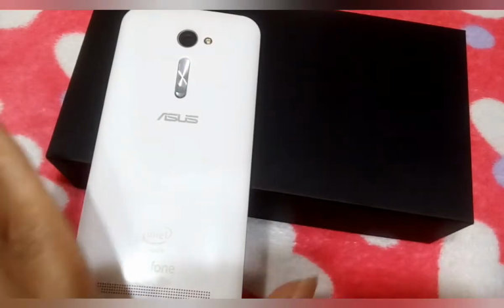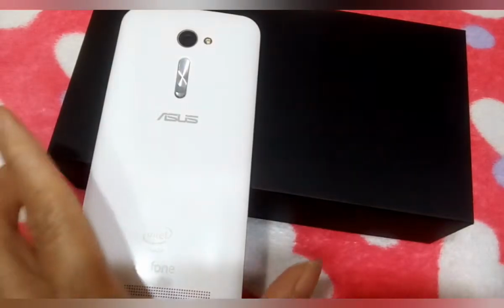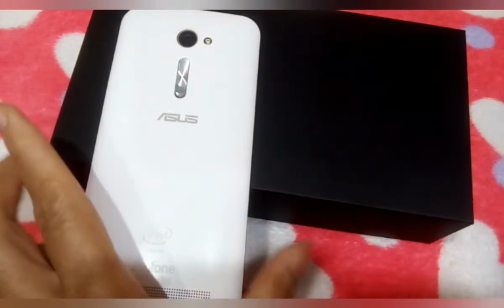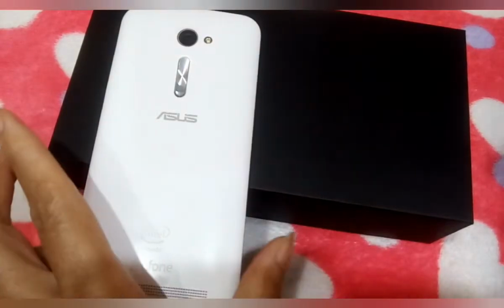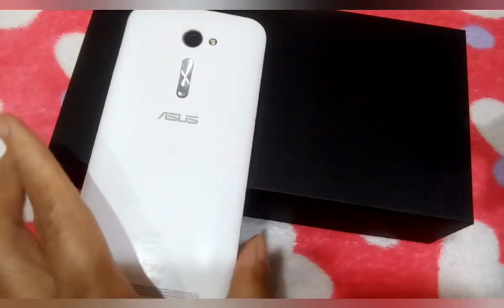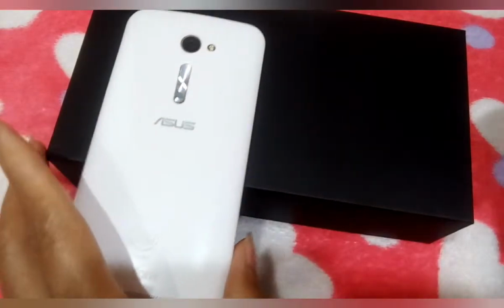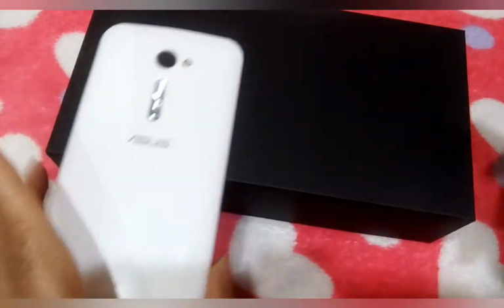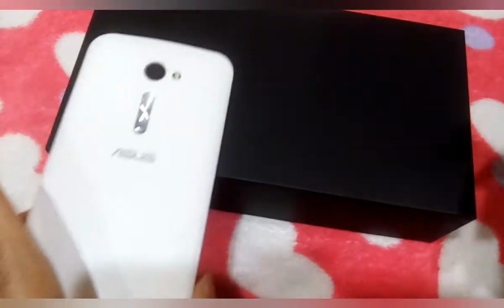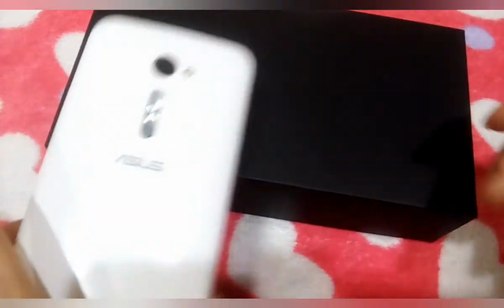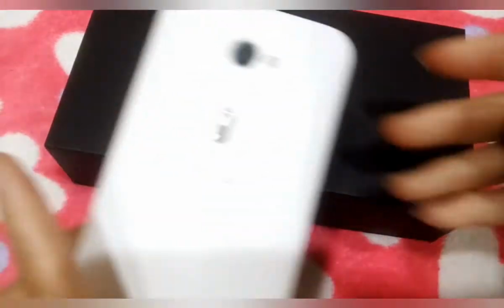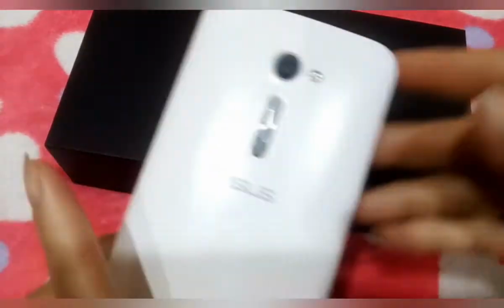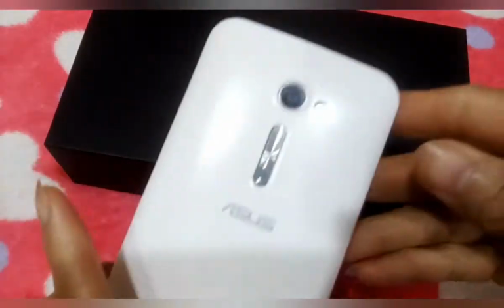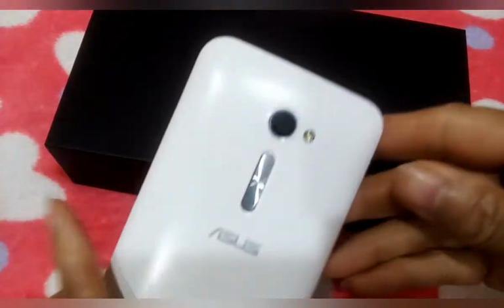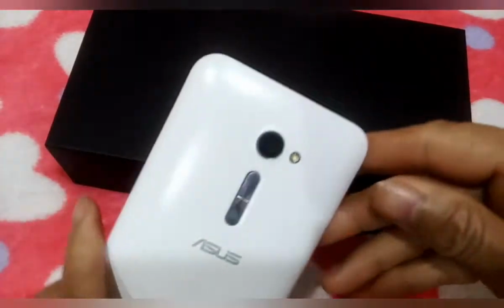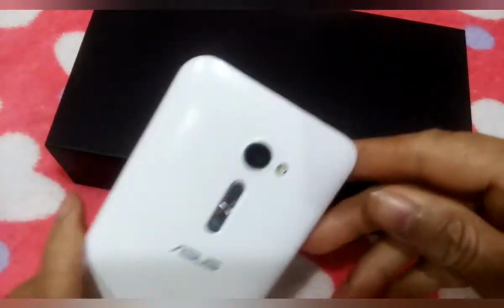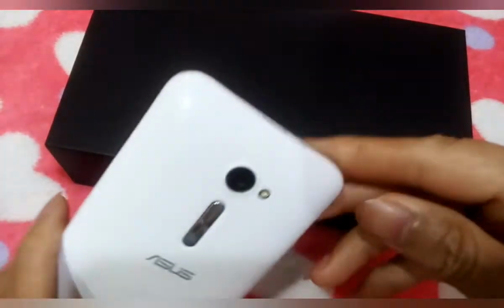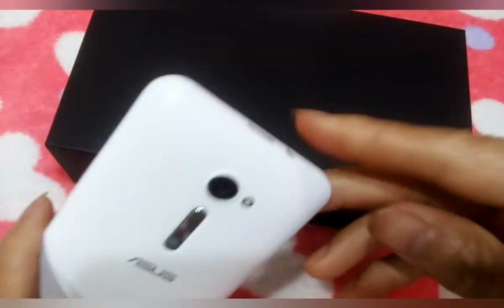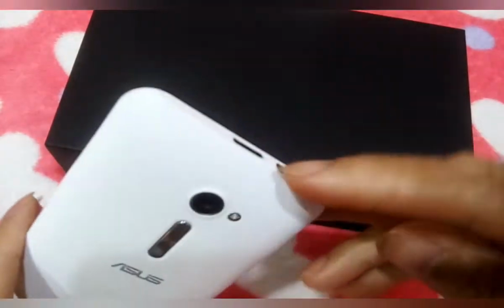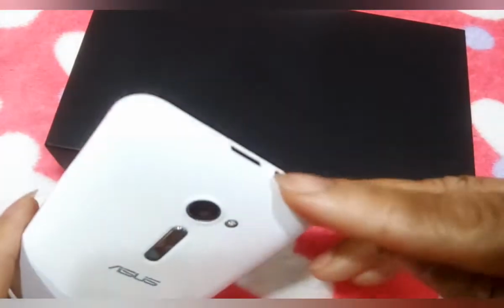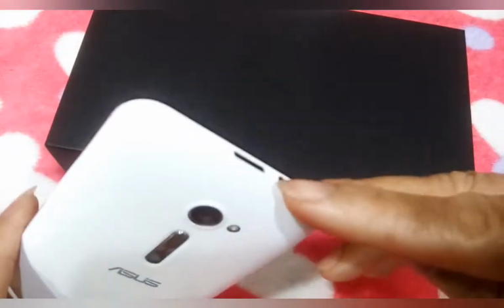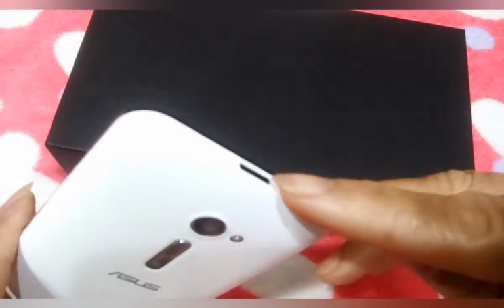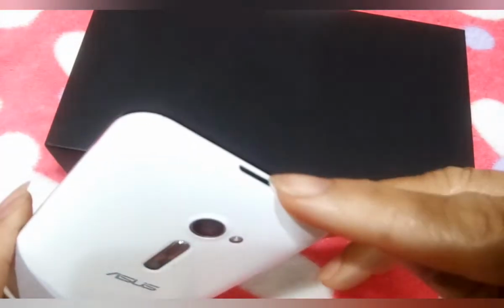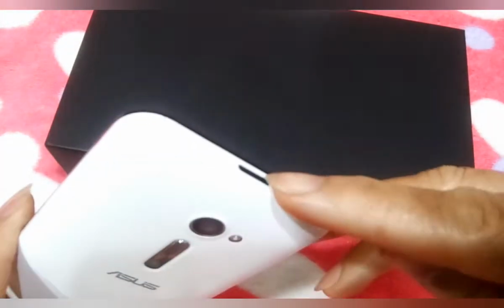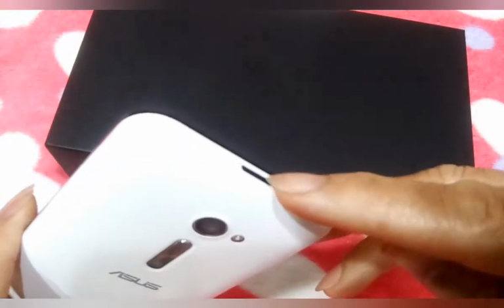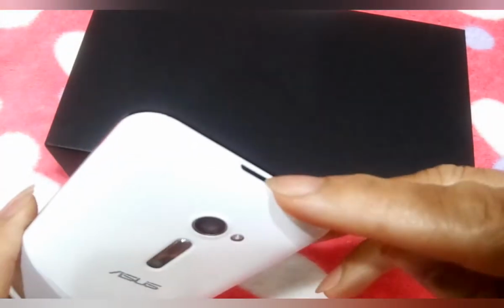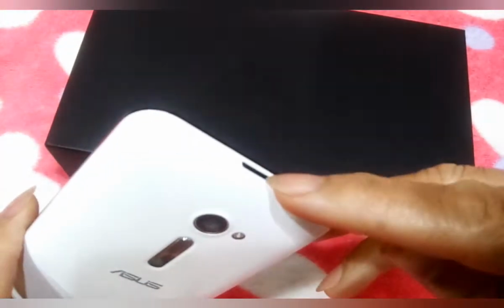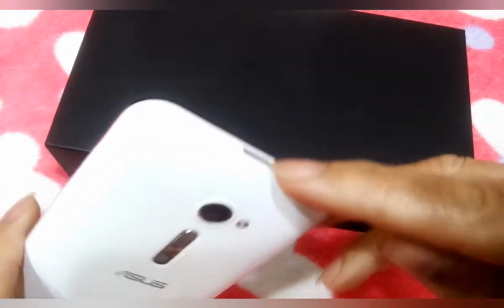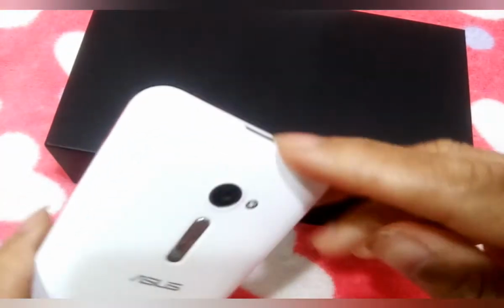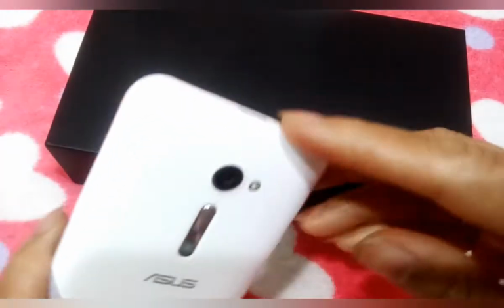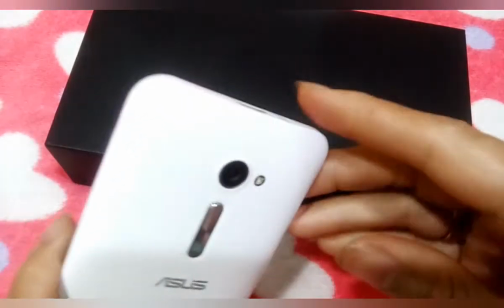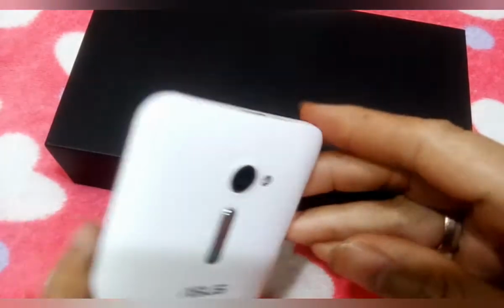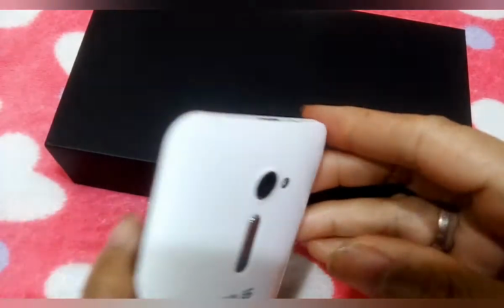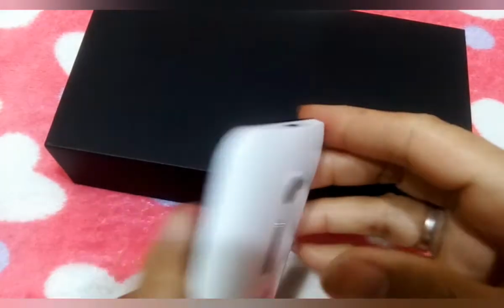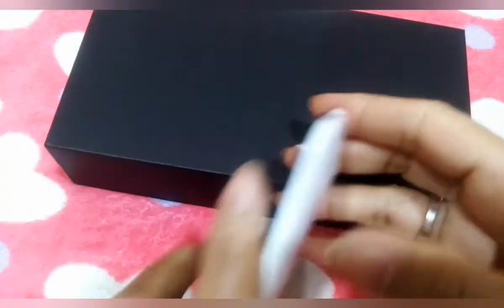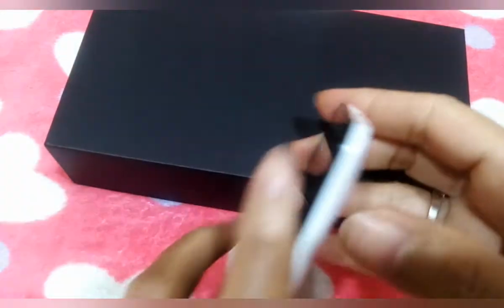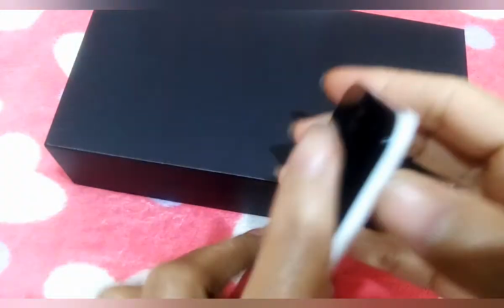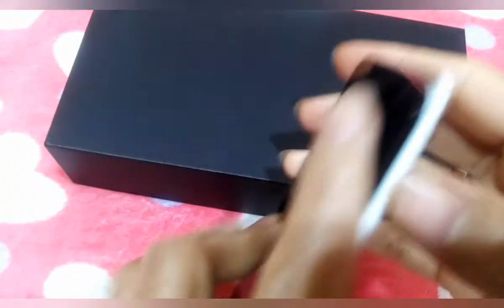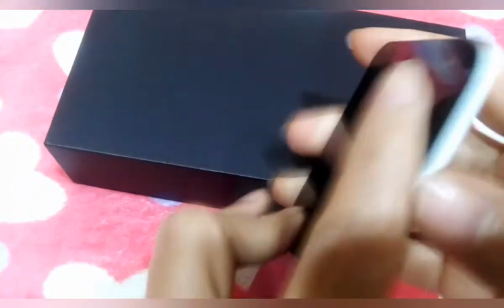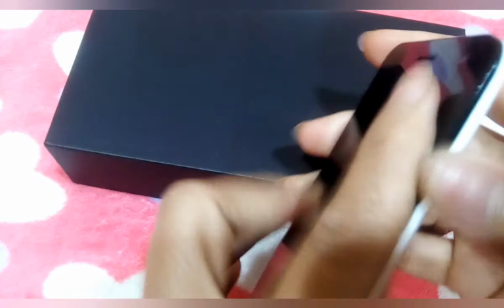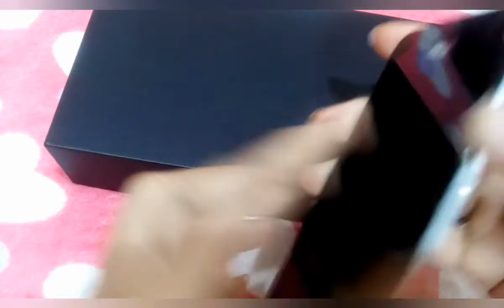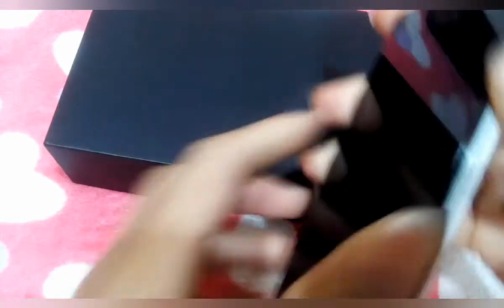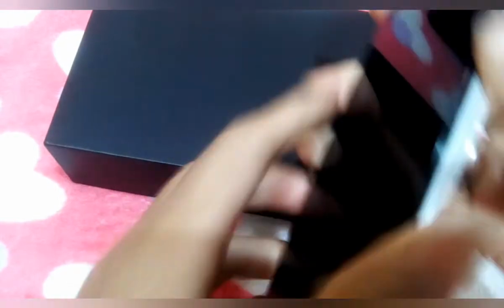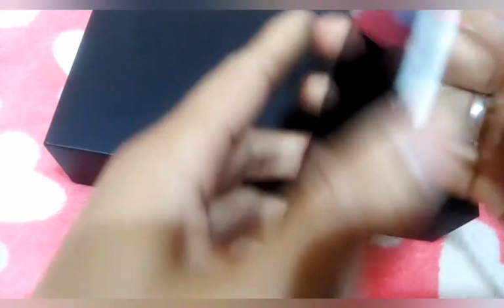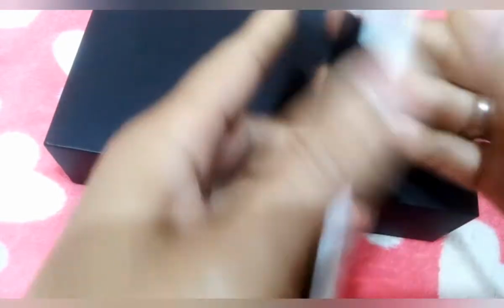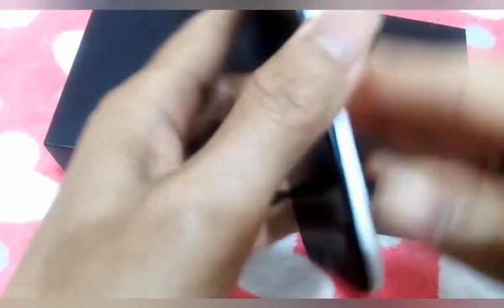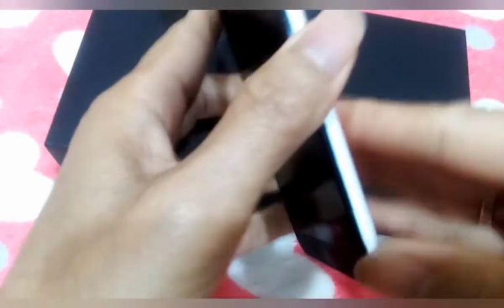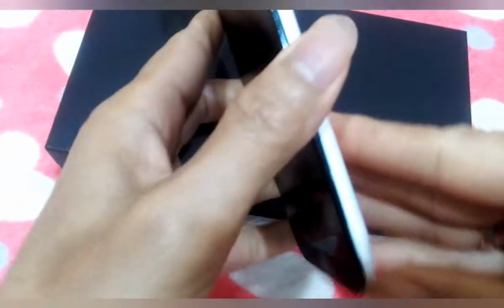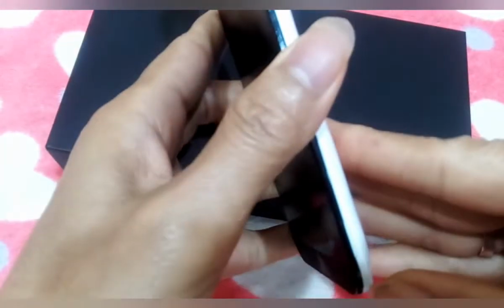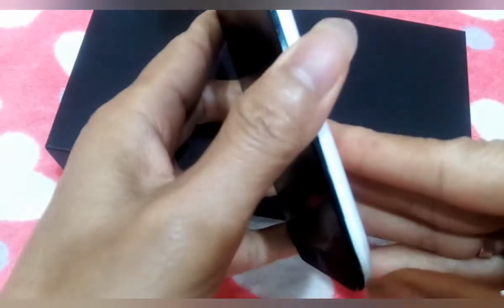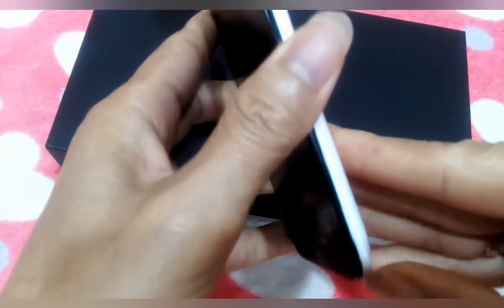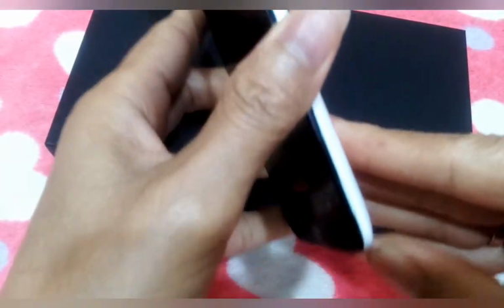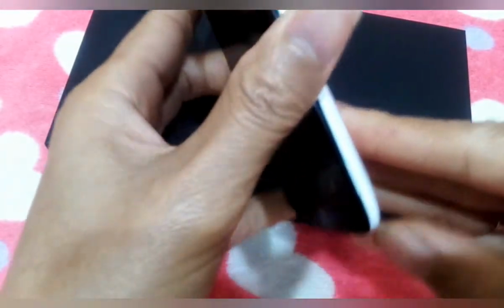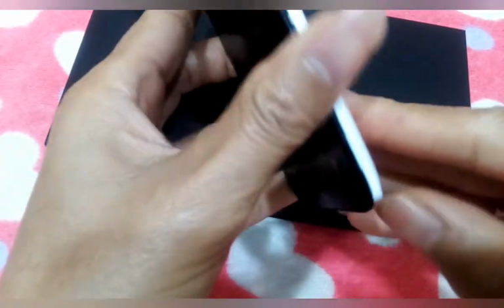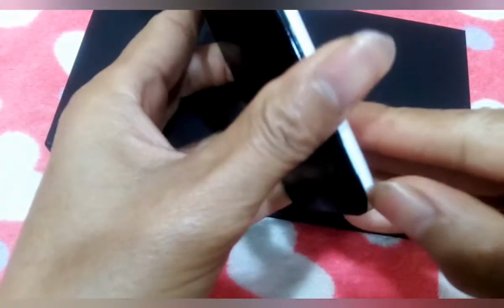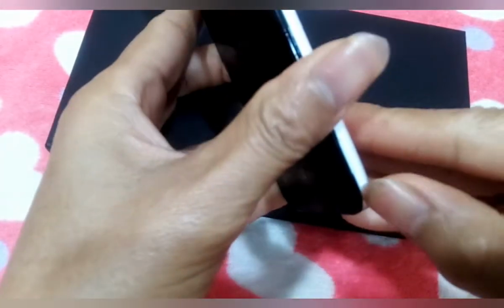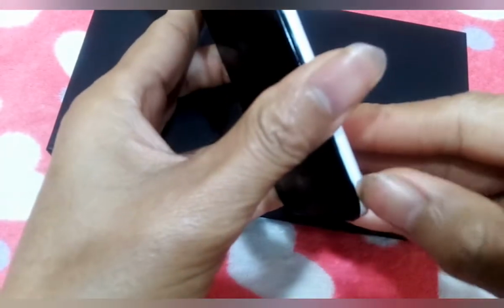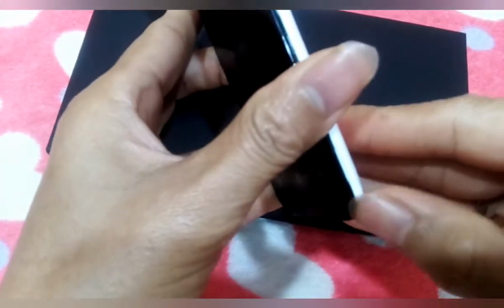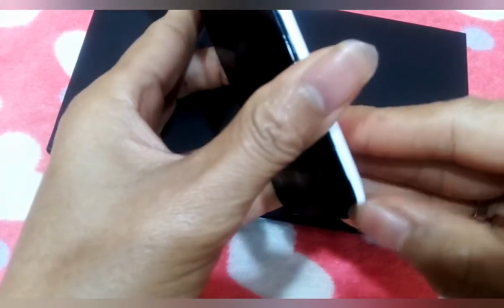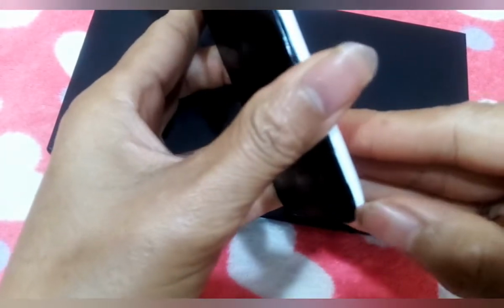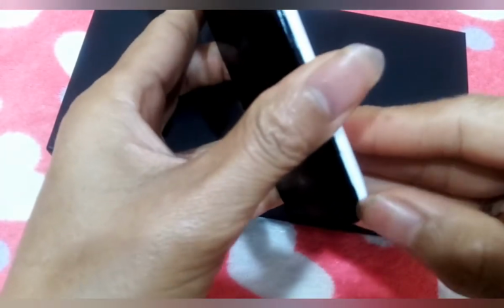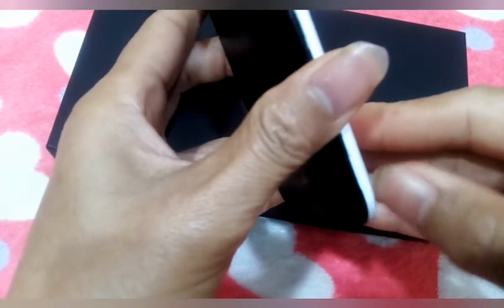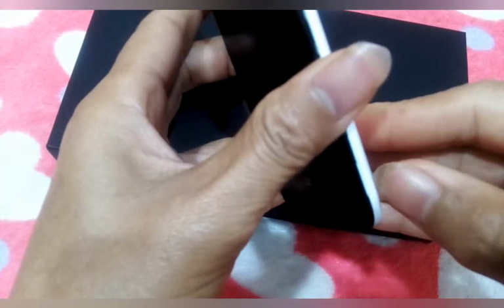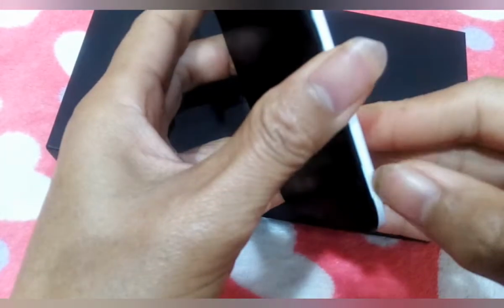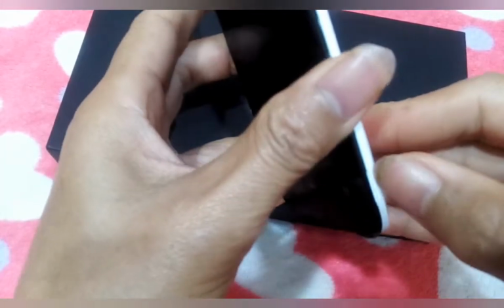Hello guys, aayusin ko ngayon itong cellphone ko, kasi hindi siya nag-on, hindi na siya napipindot.